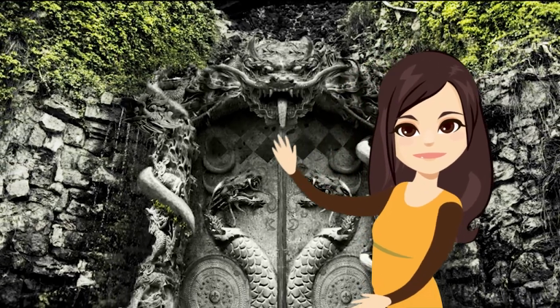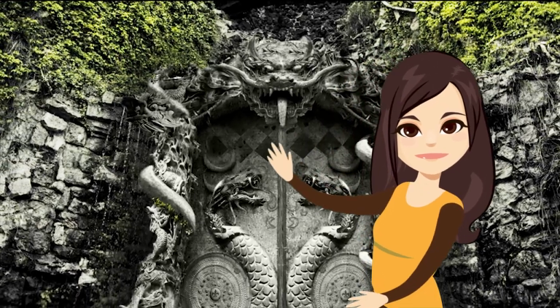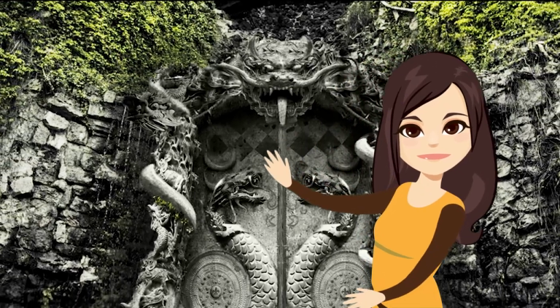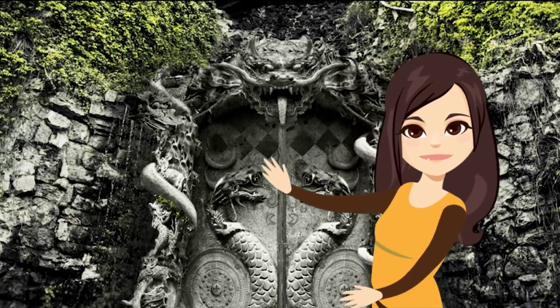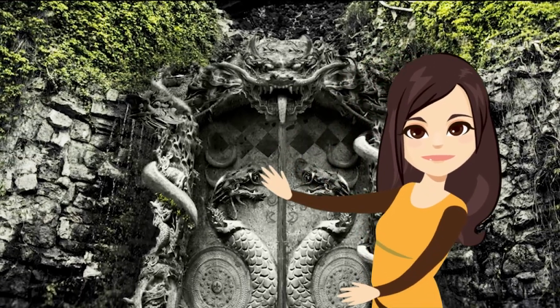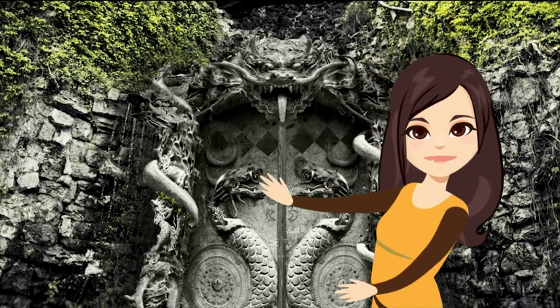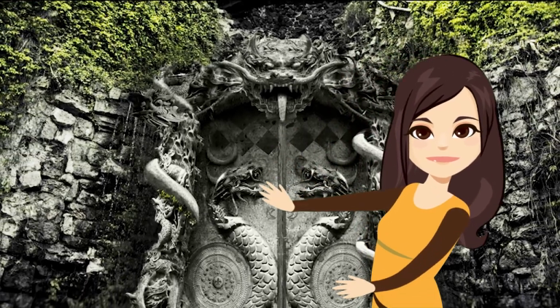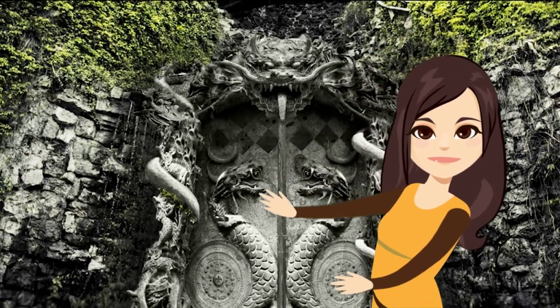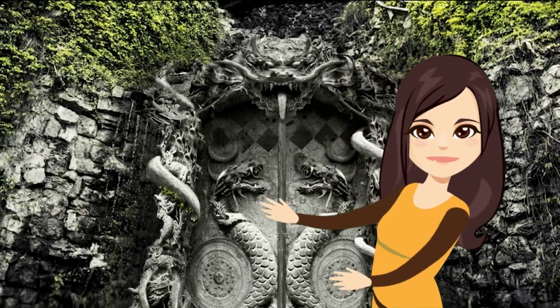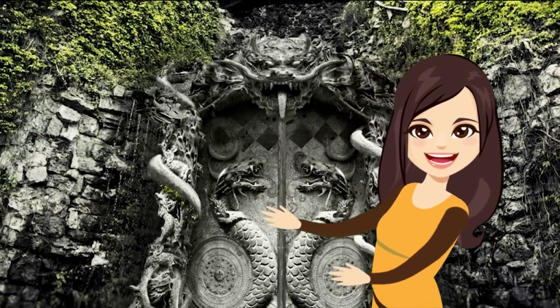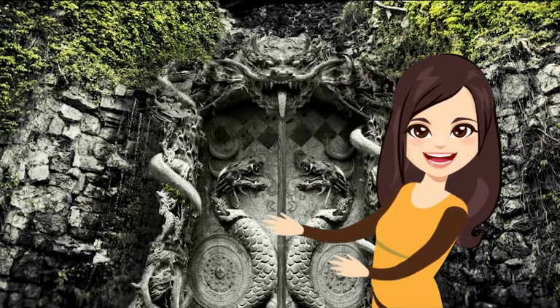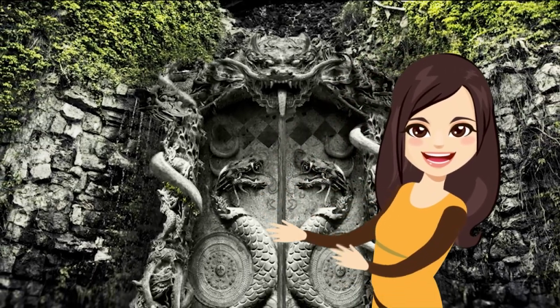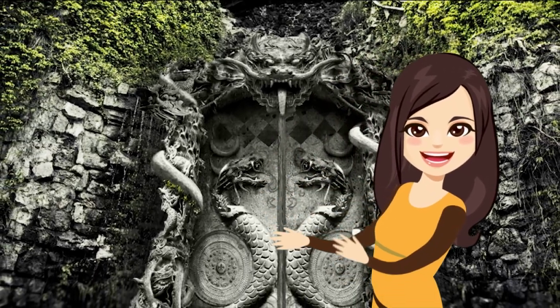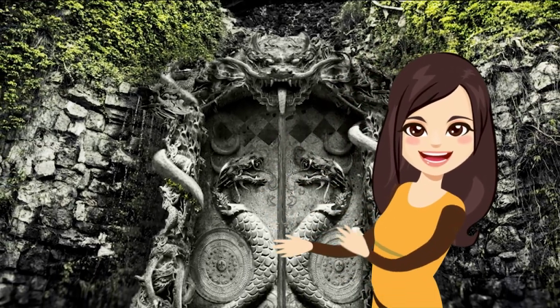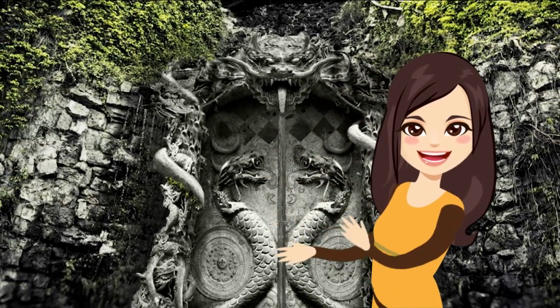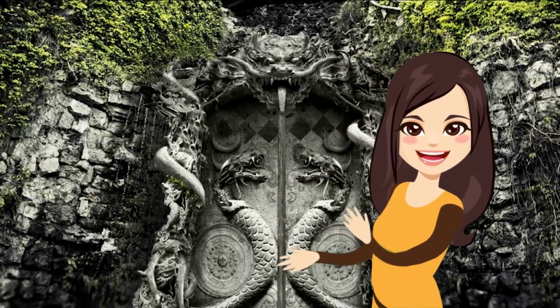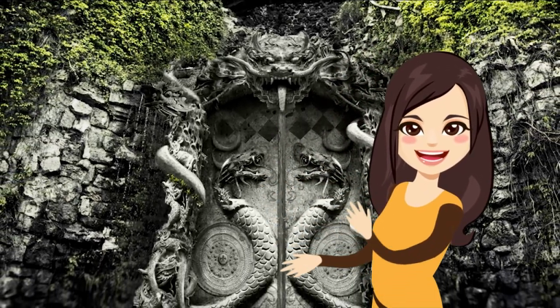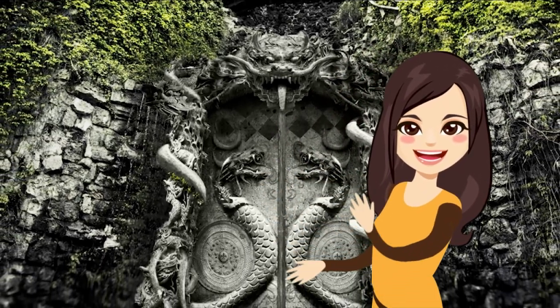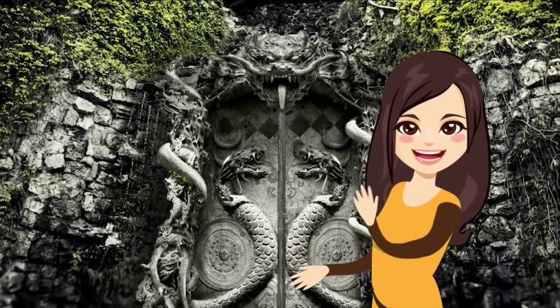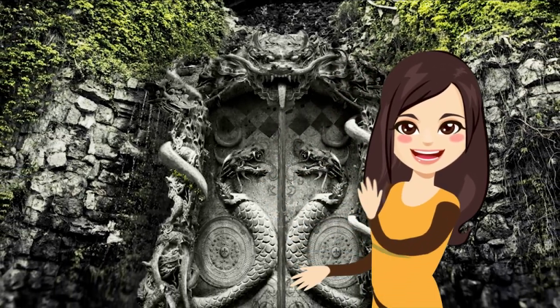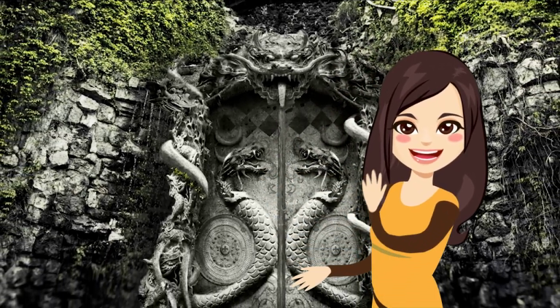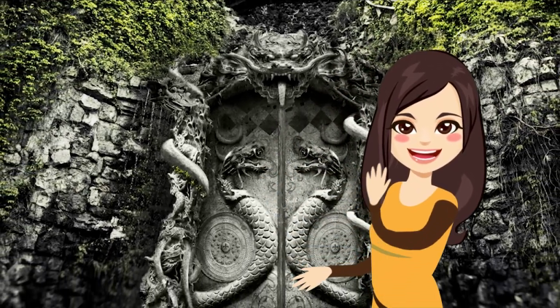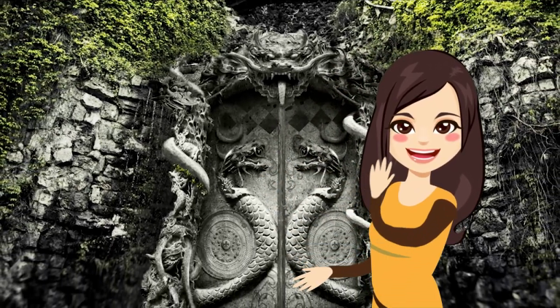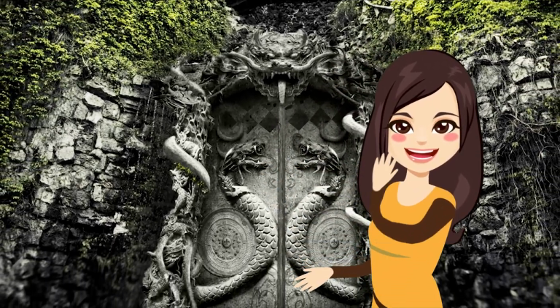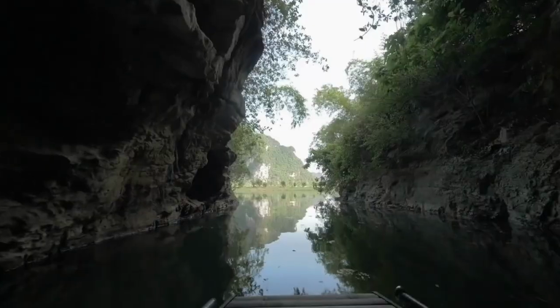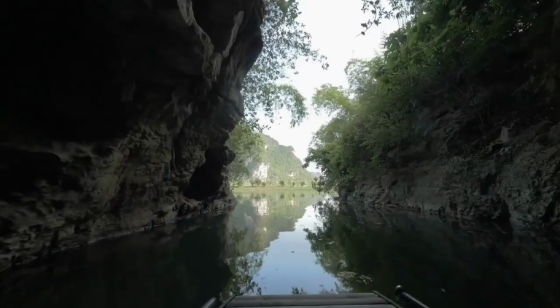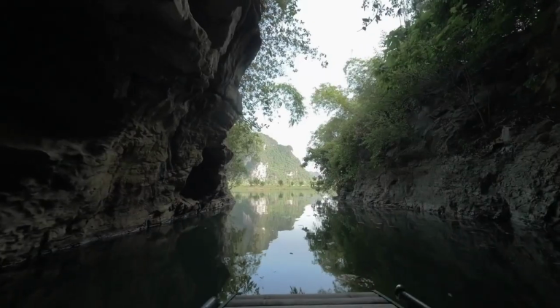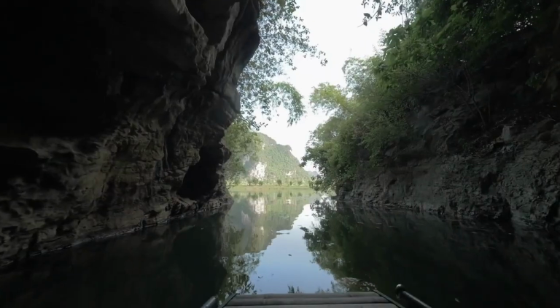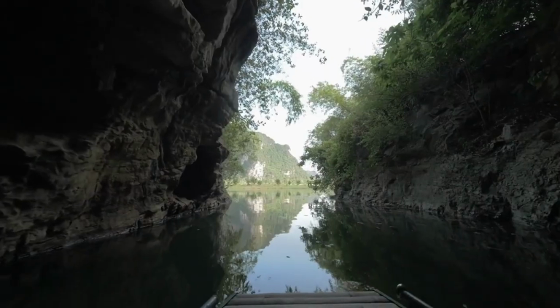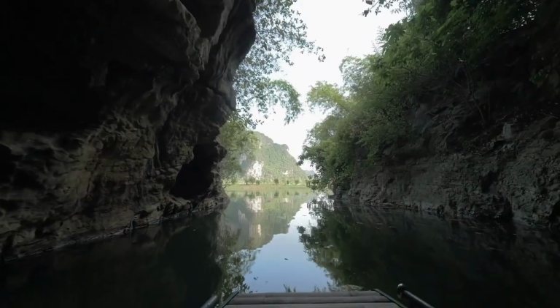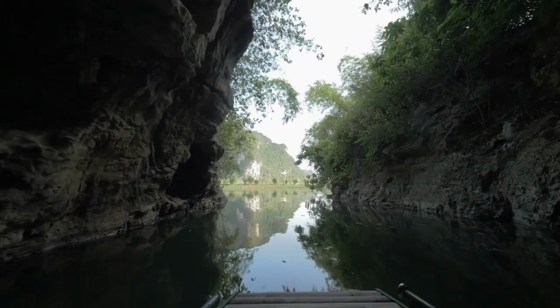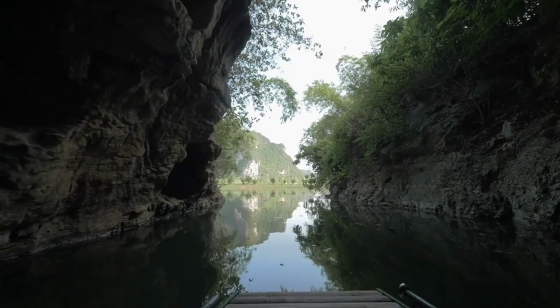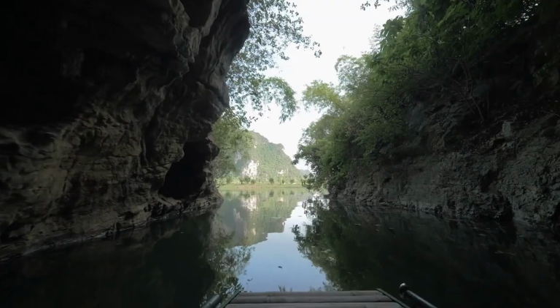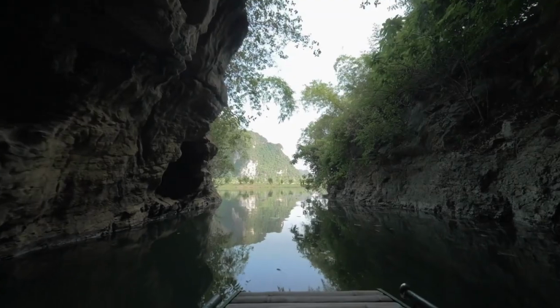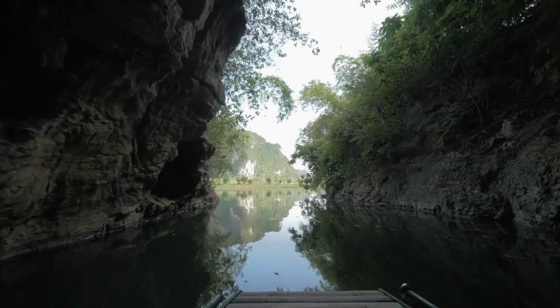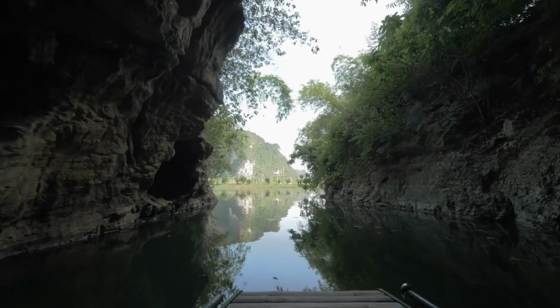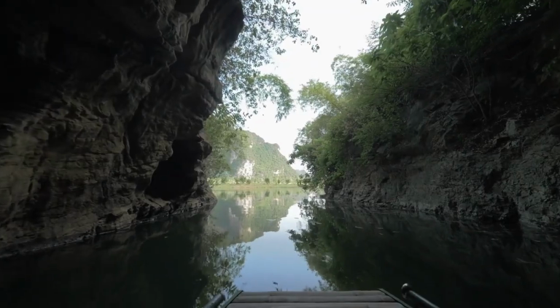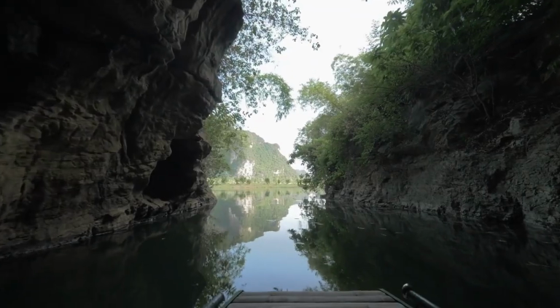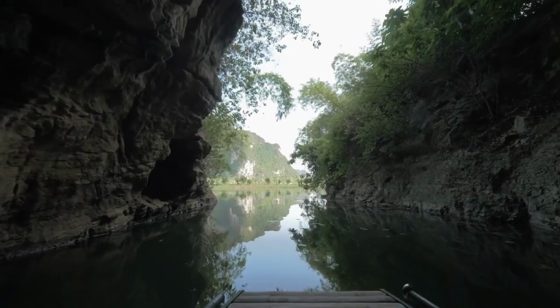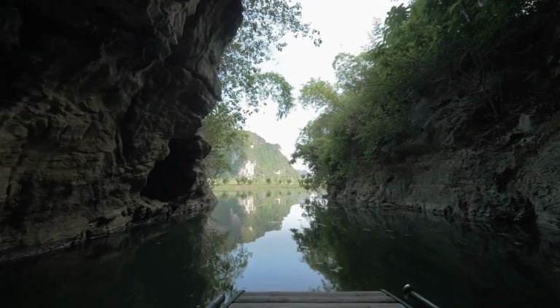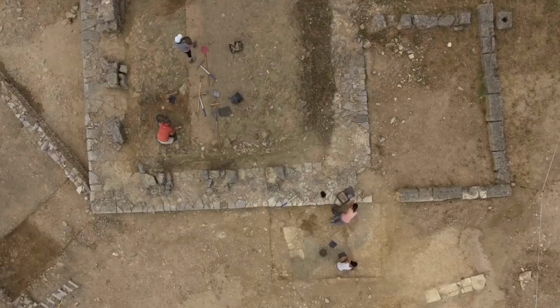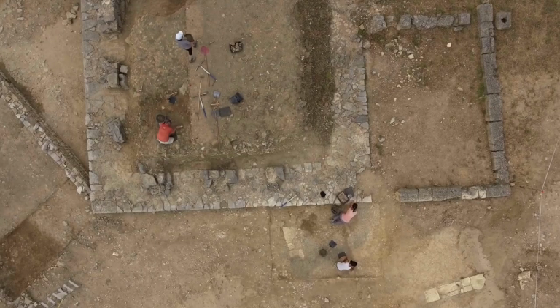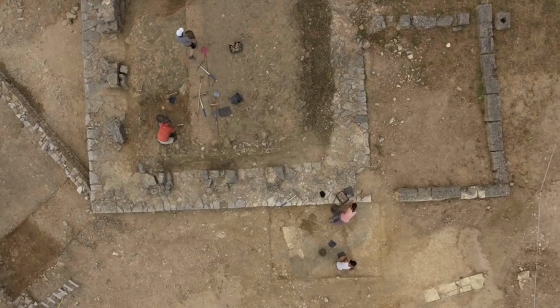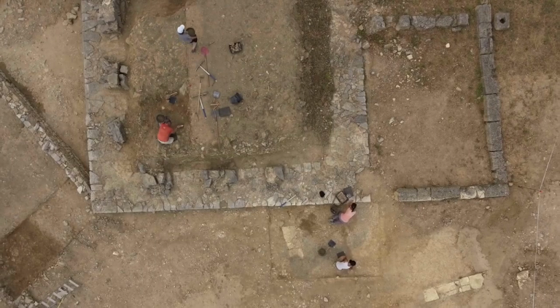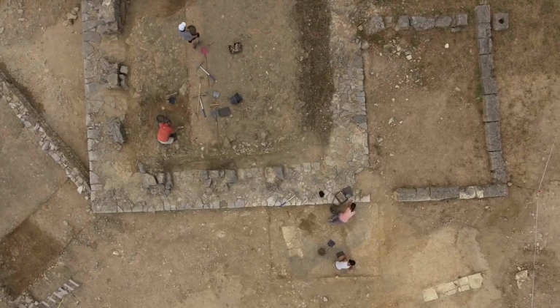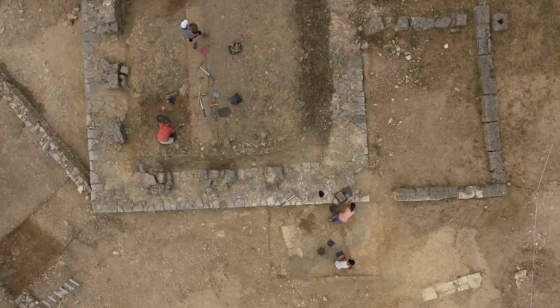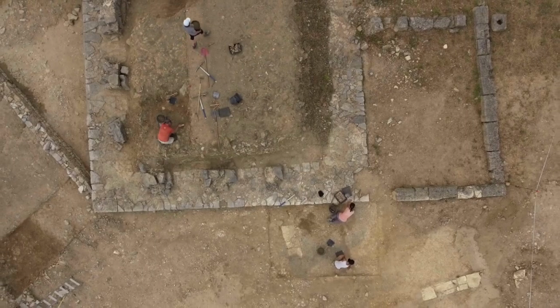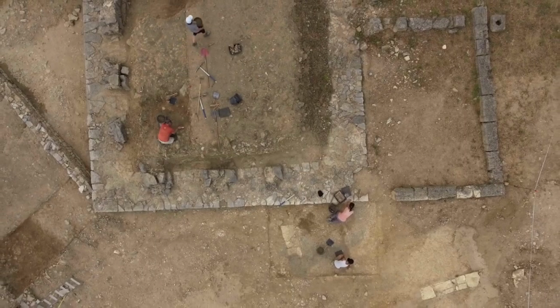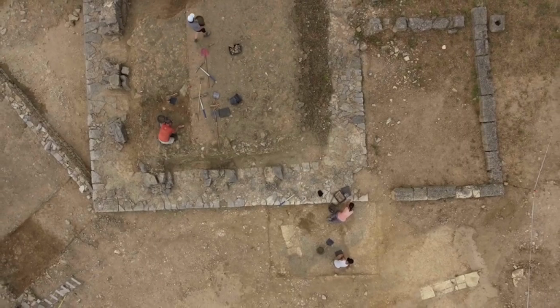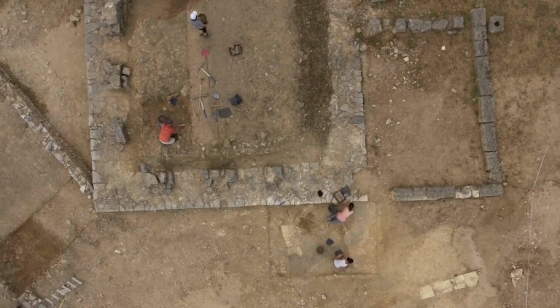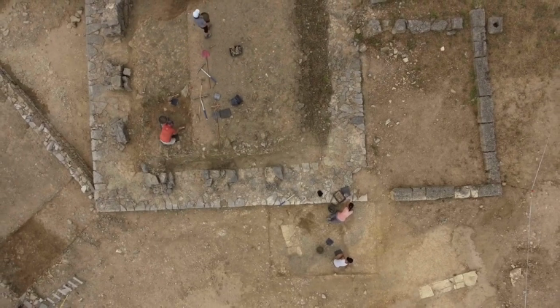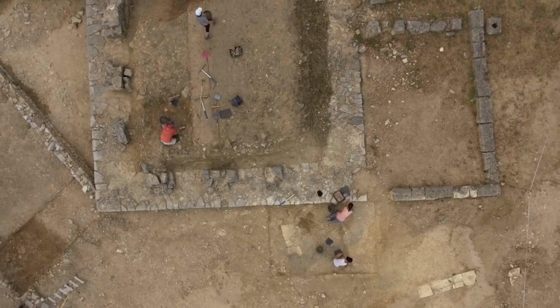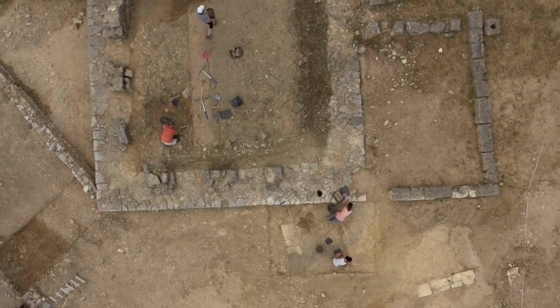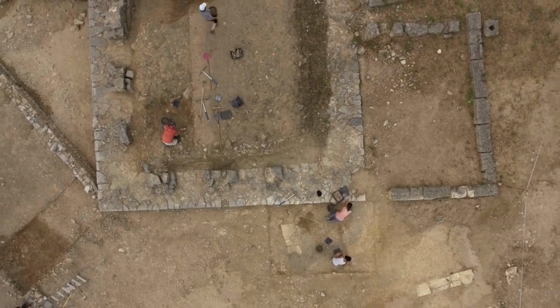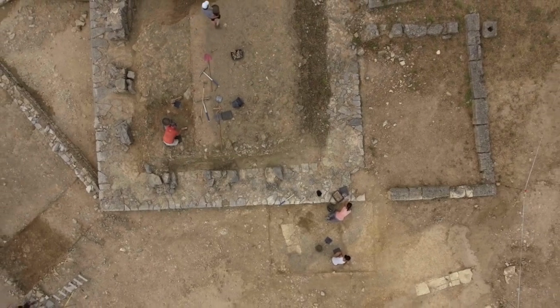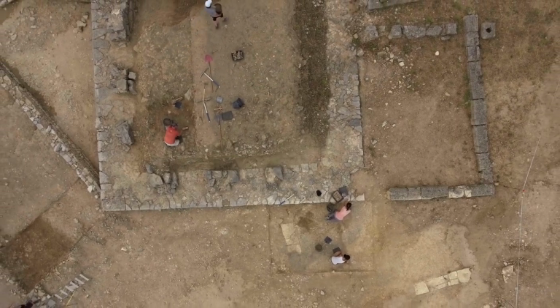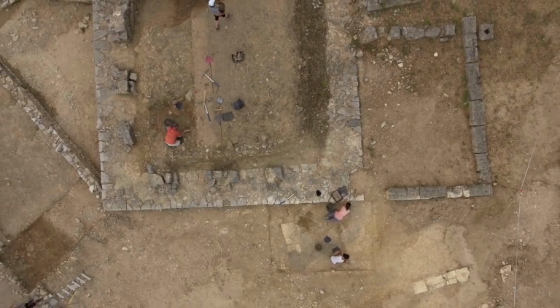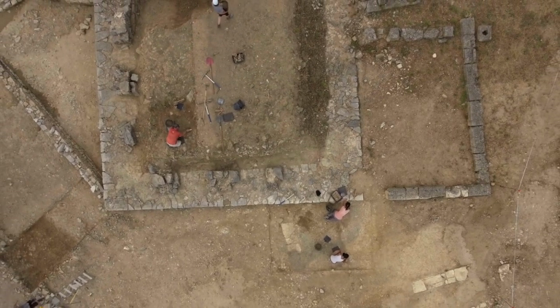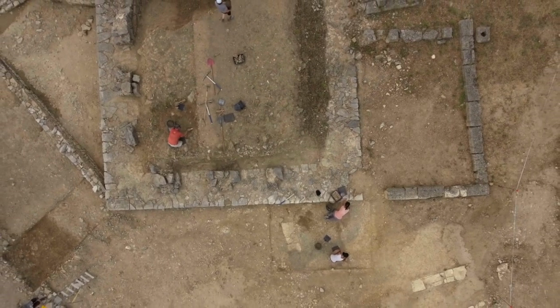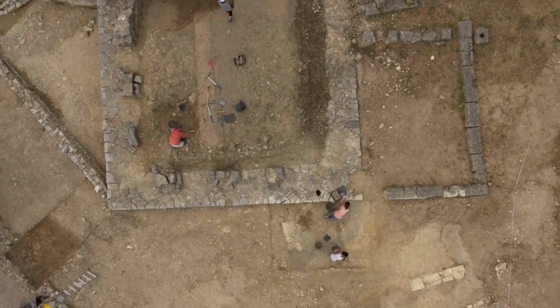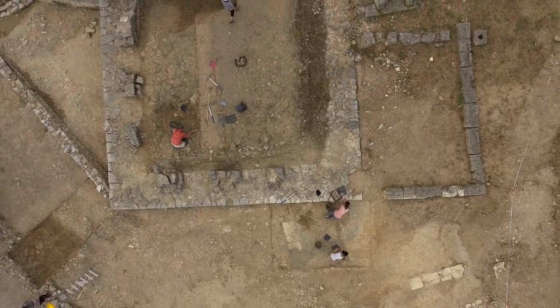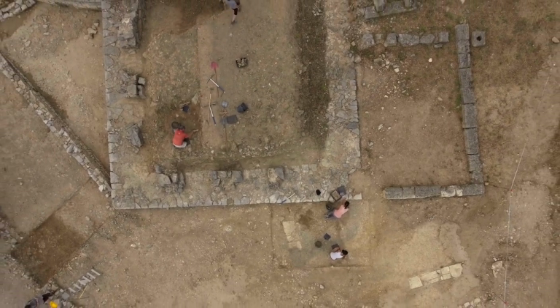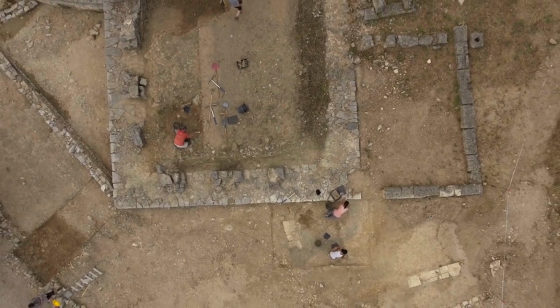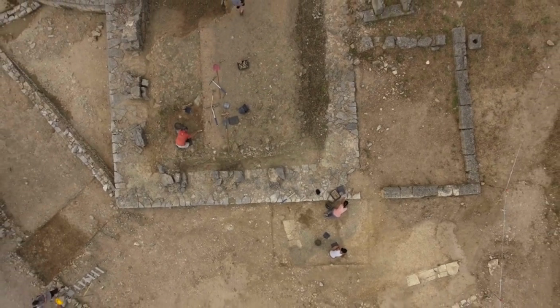From chambers beneath lavish temples to cursed islands with labyrinths, here are 8 mysterious archaeological discoveries!